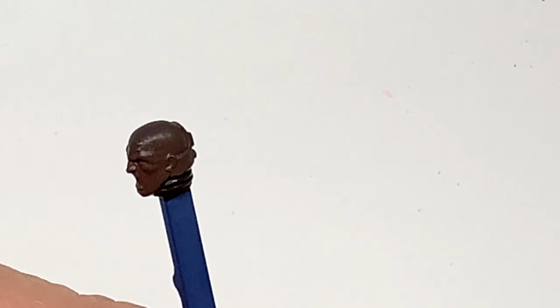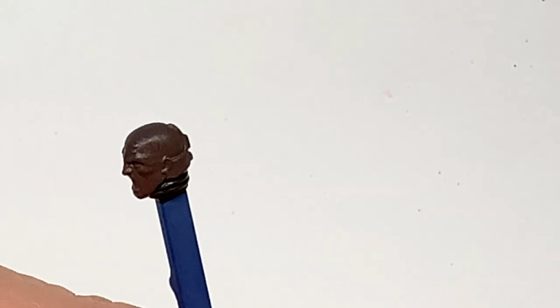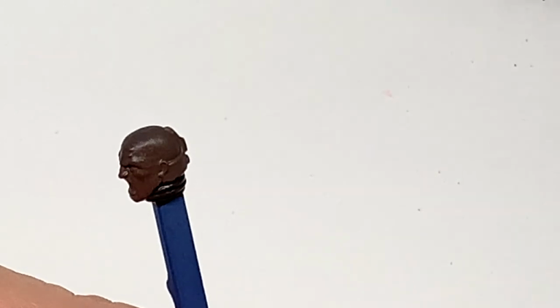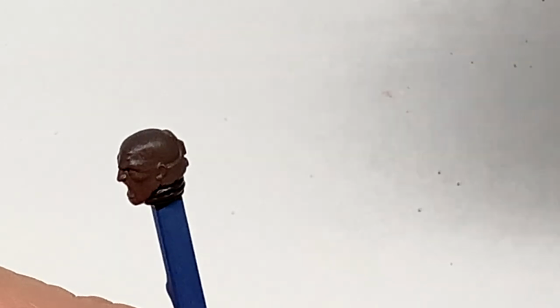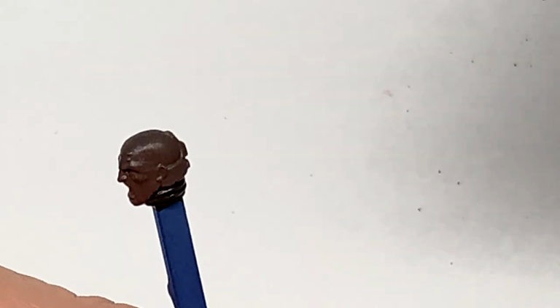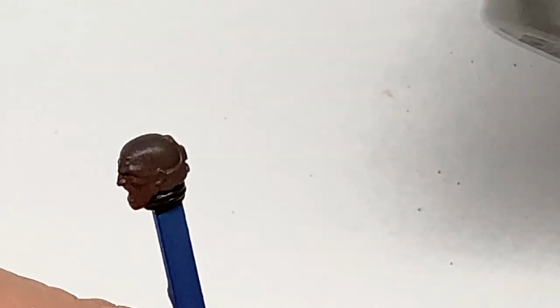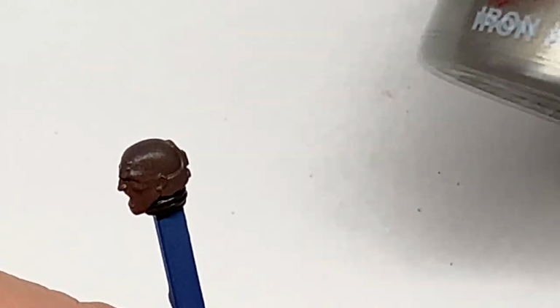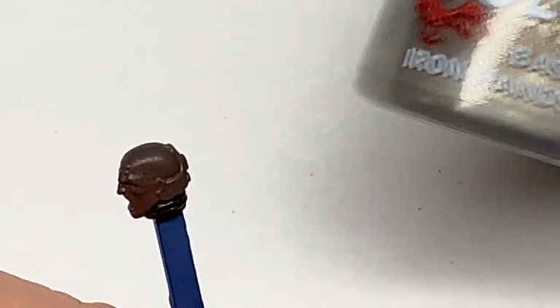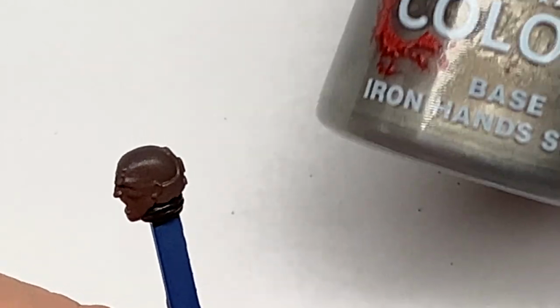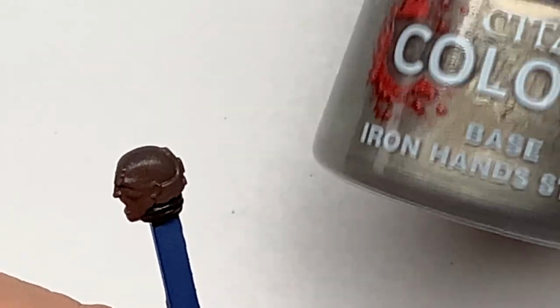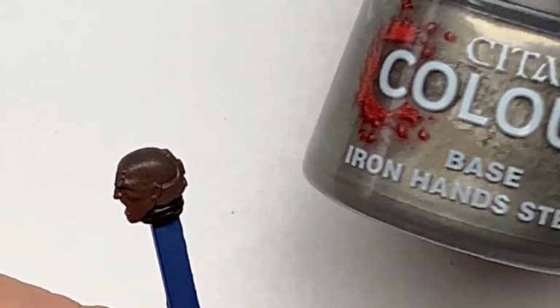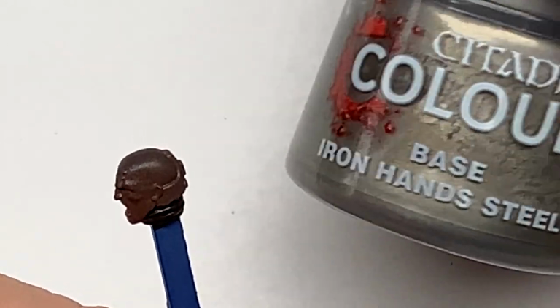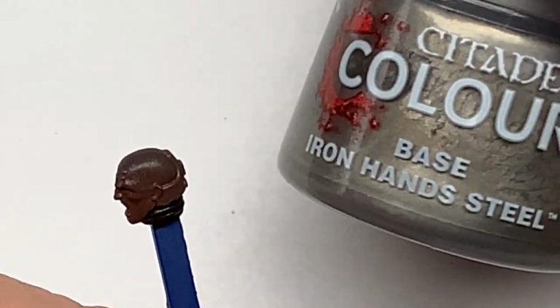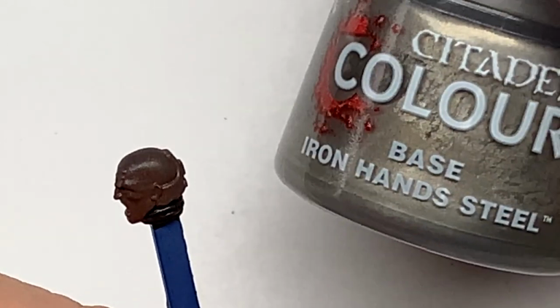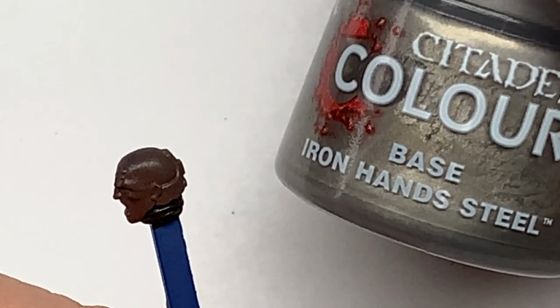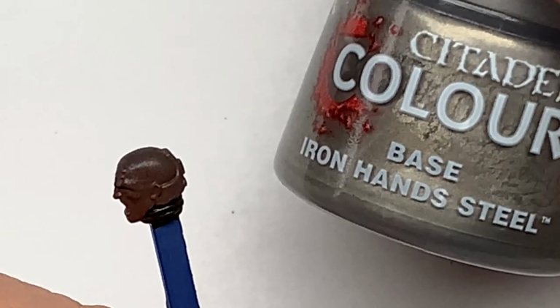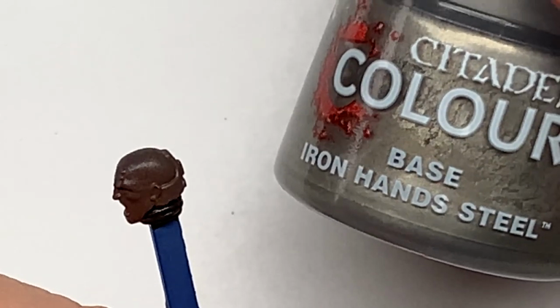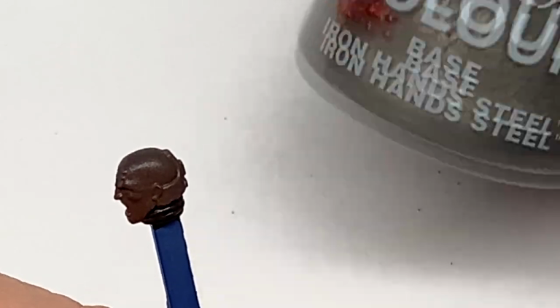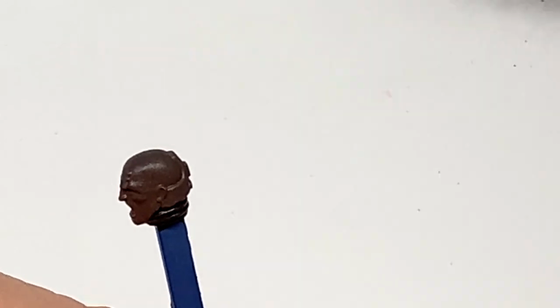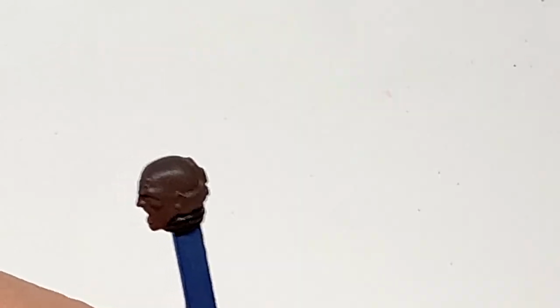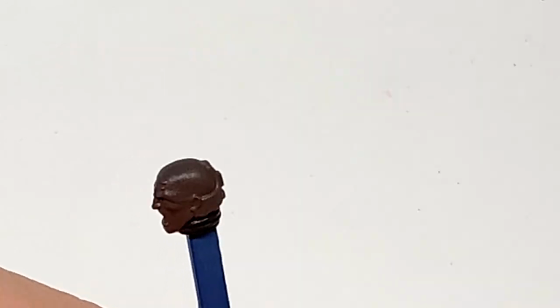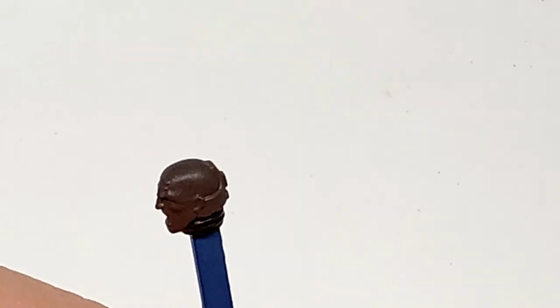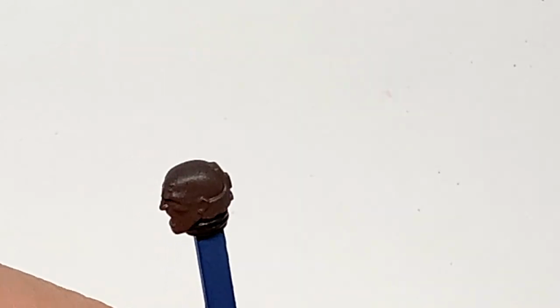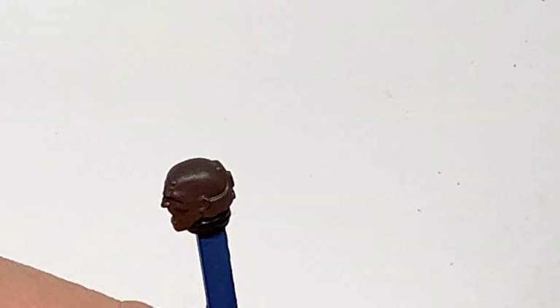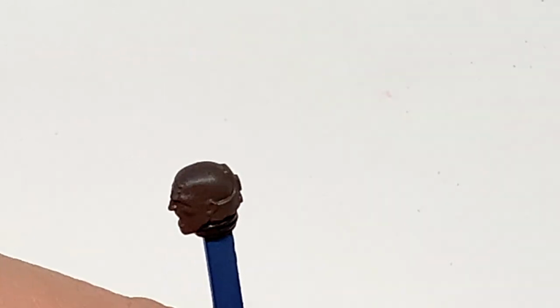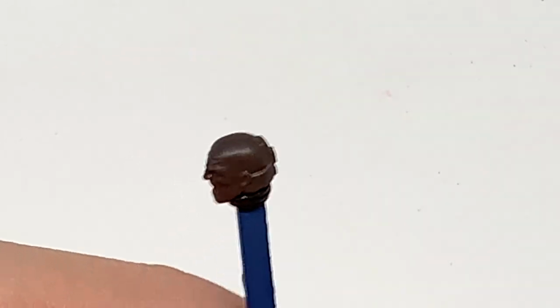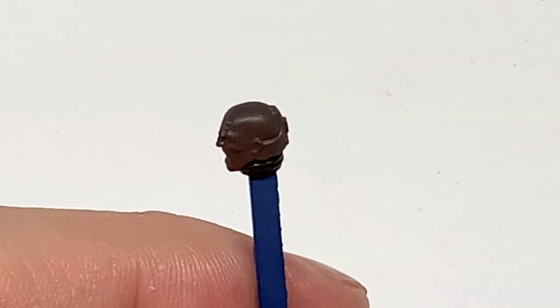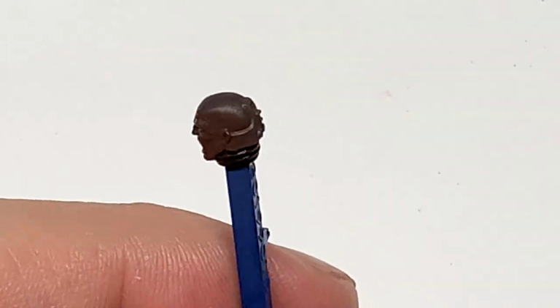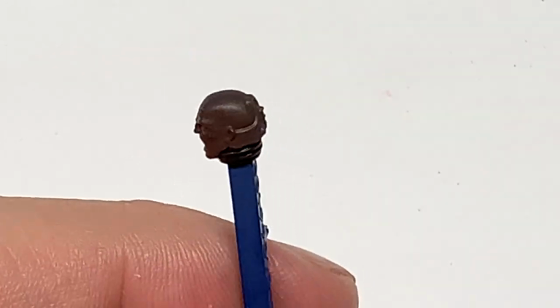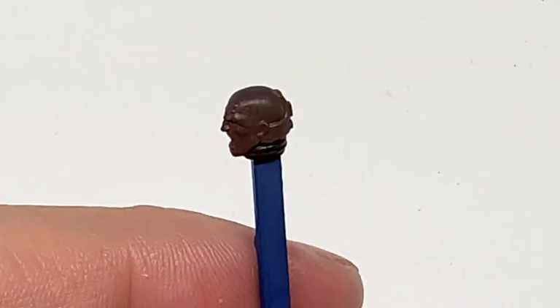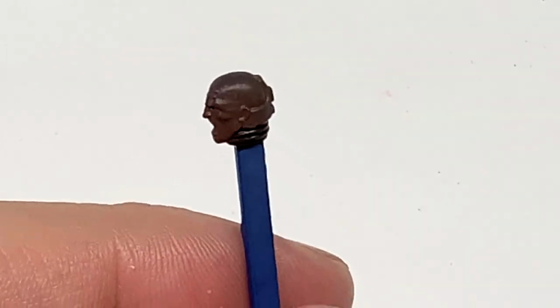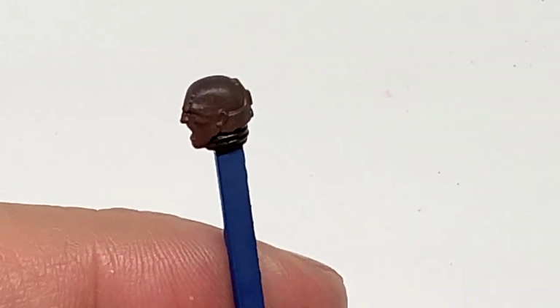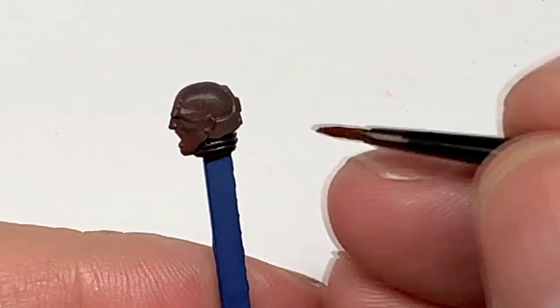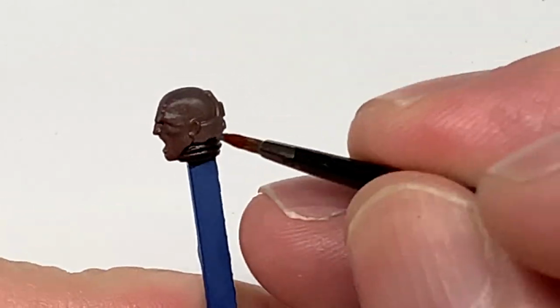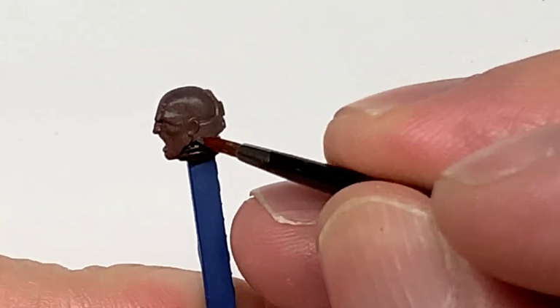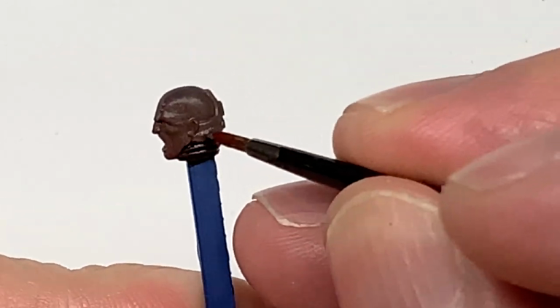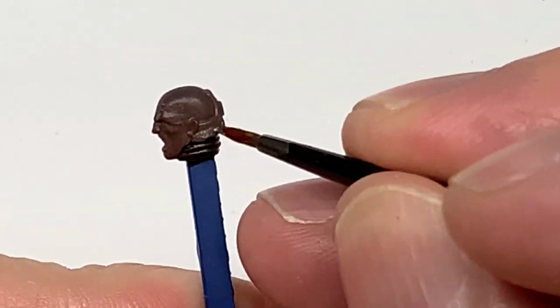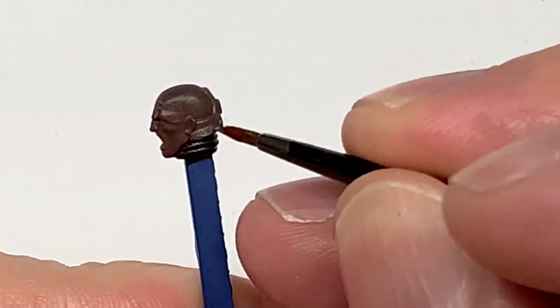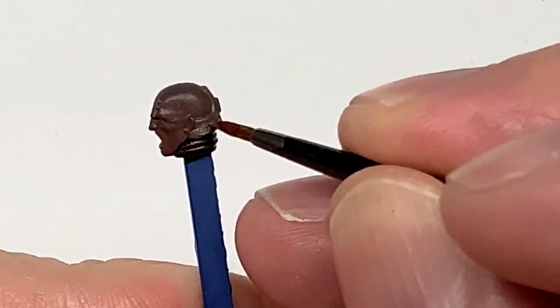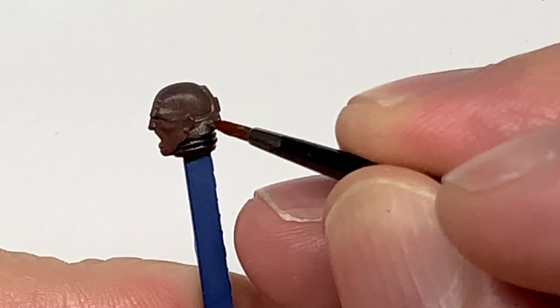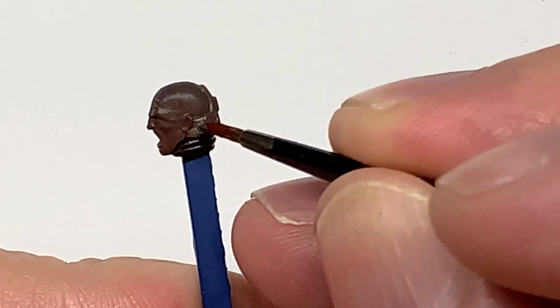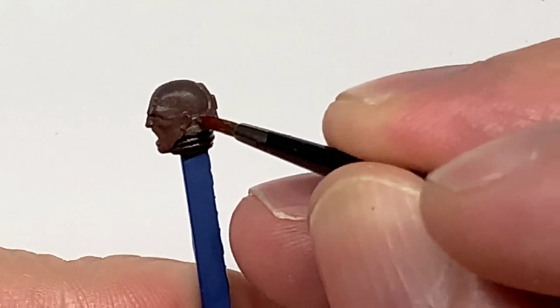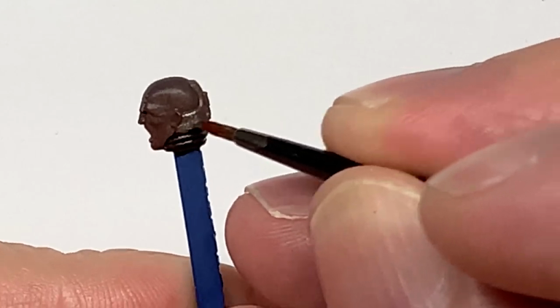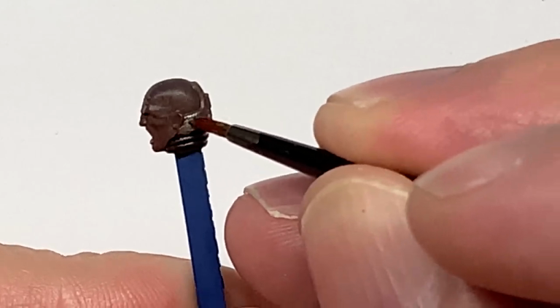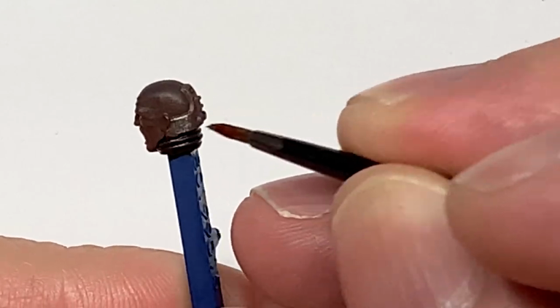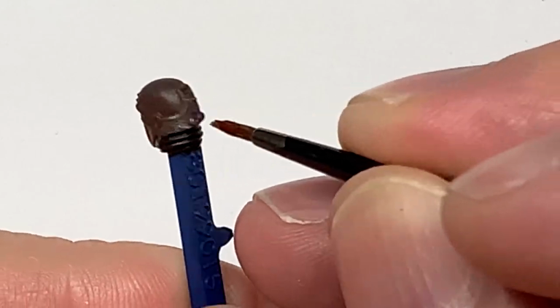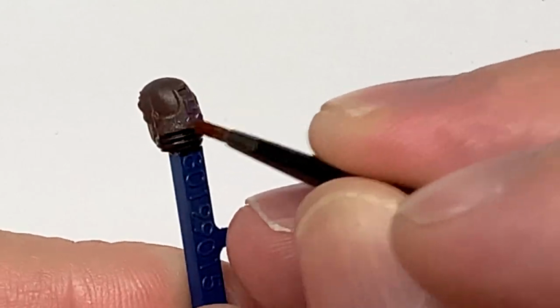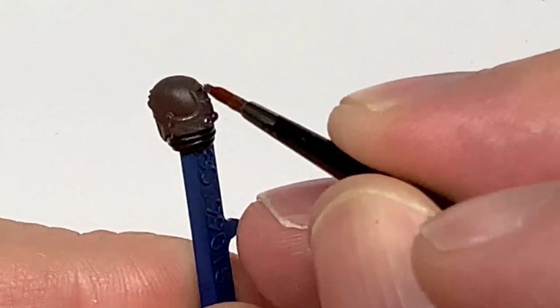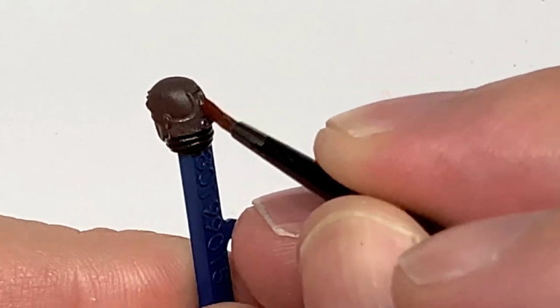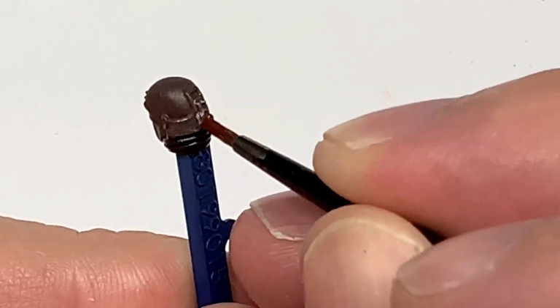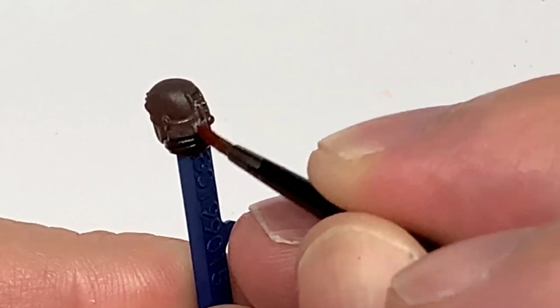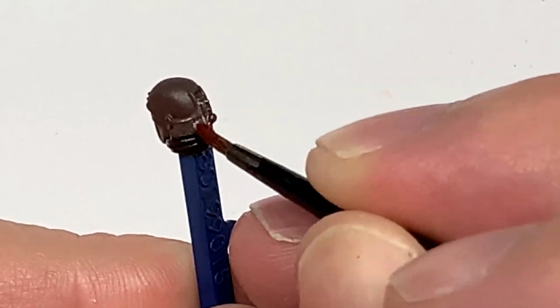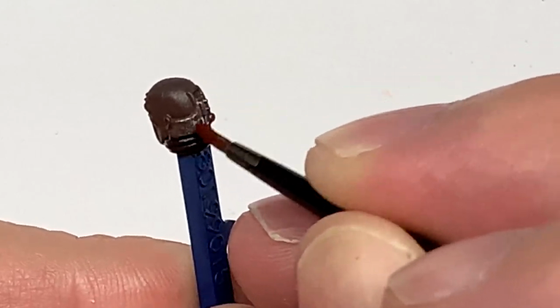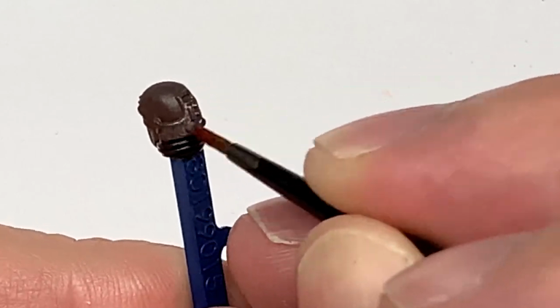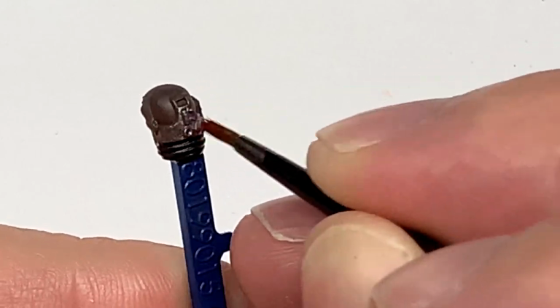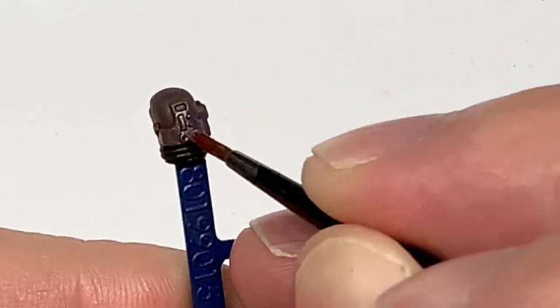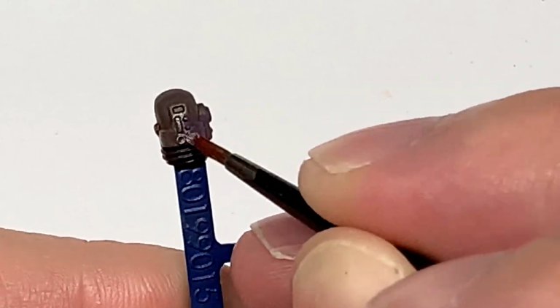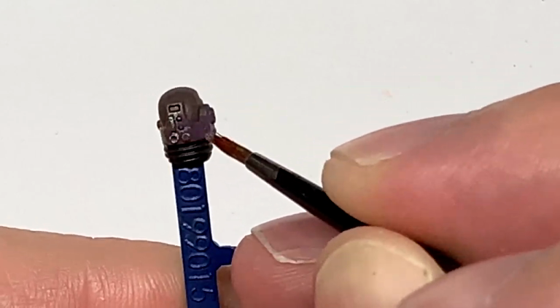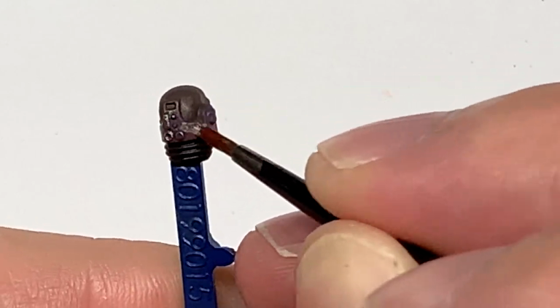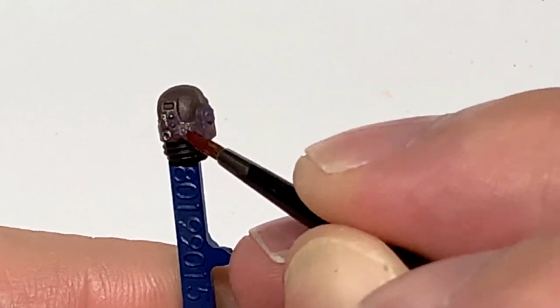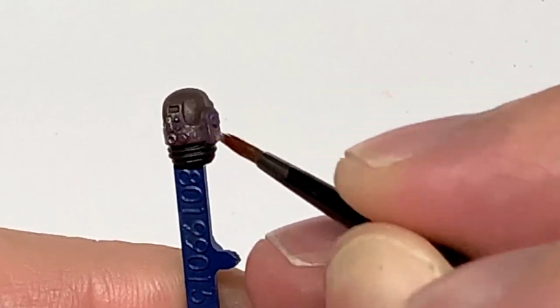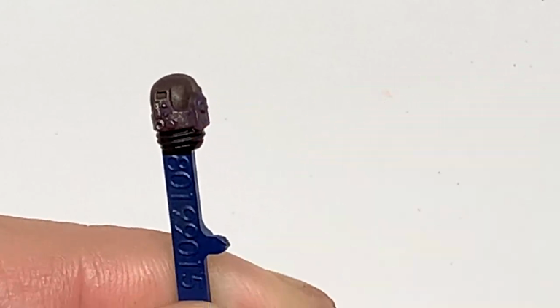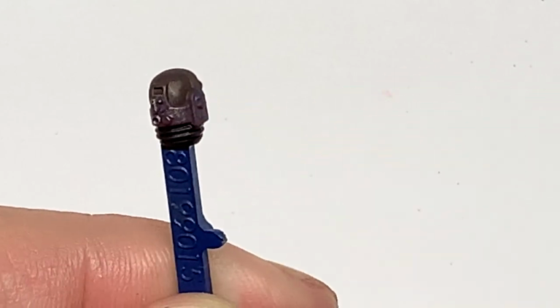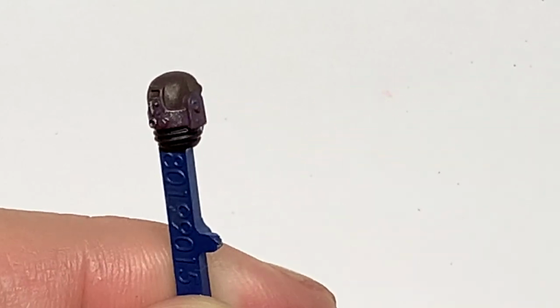Next we're going to be using a little bit of Iron Hand Steel from Citadel. I'm just going to do all the metallic parts around the back of his head and covering one of his ears.